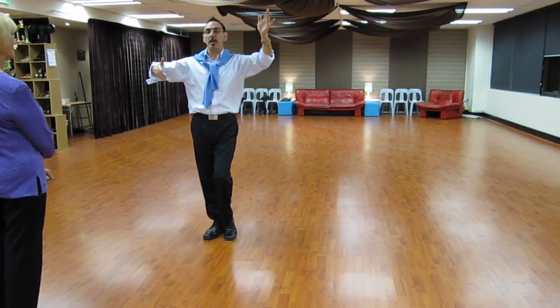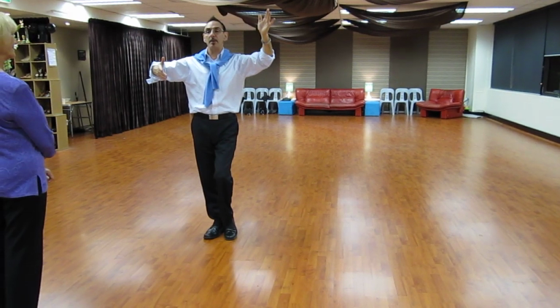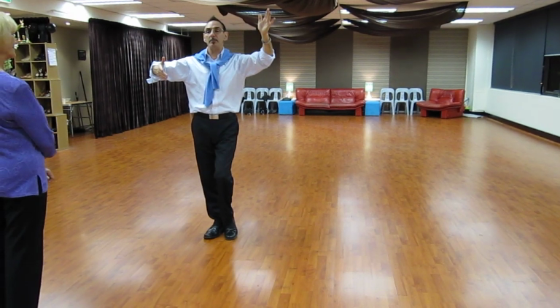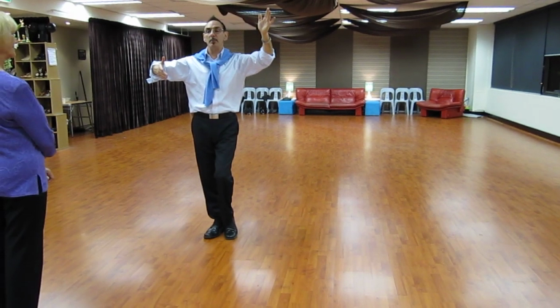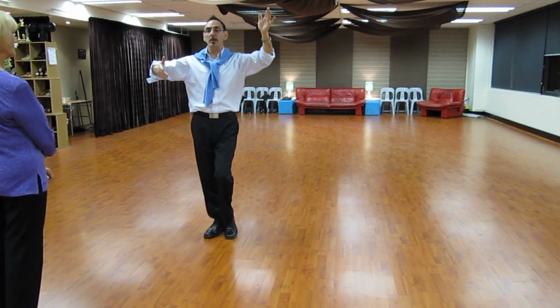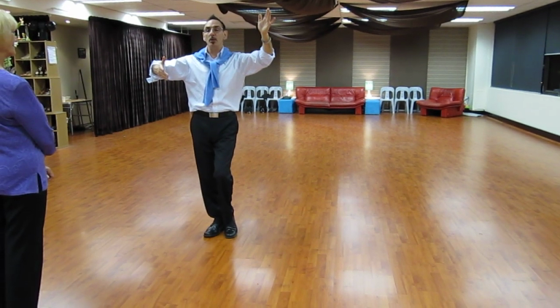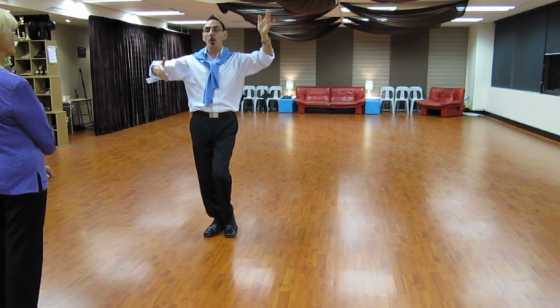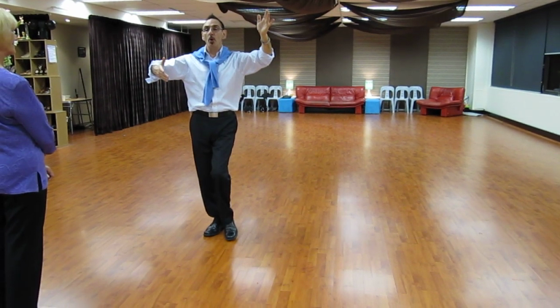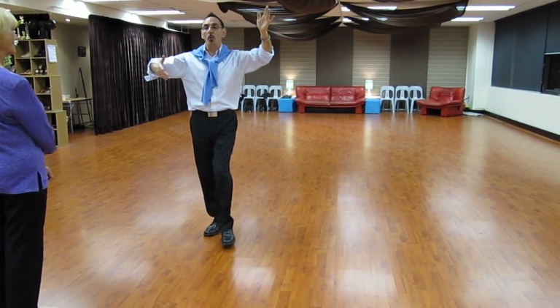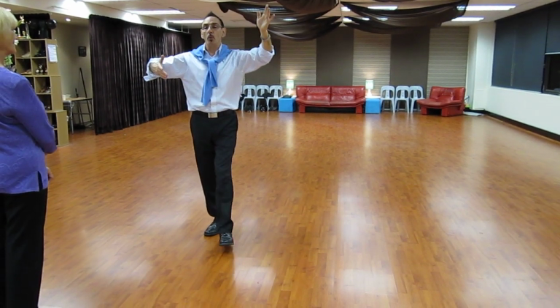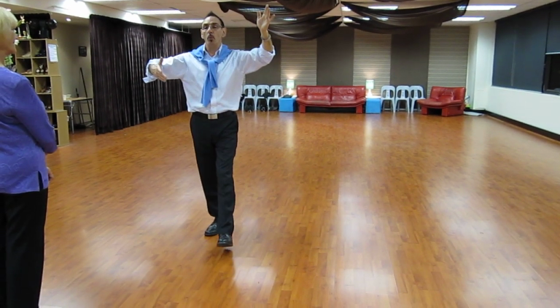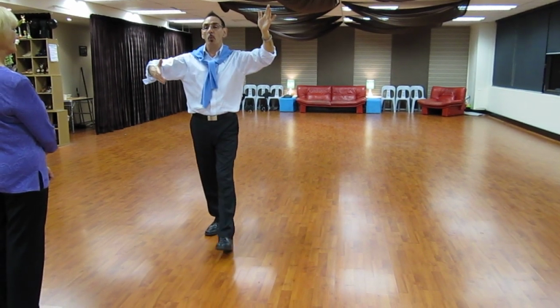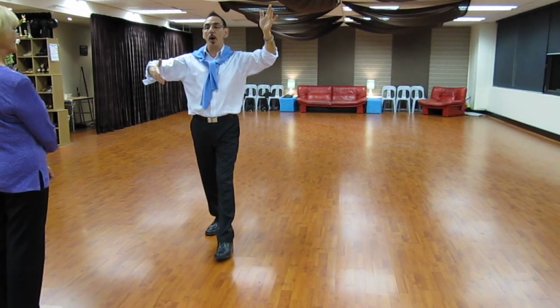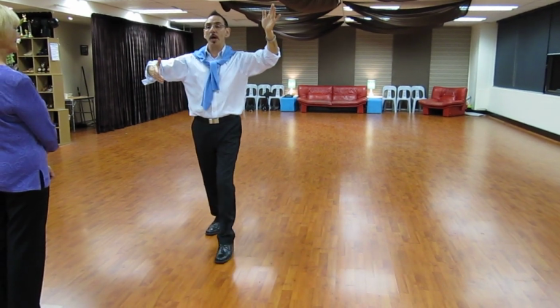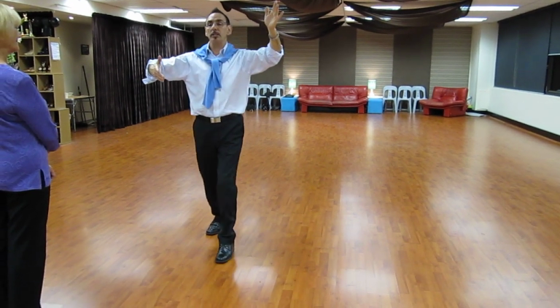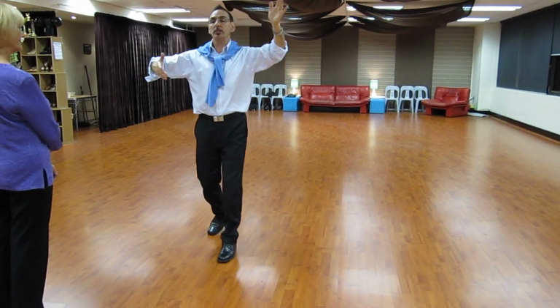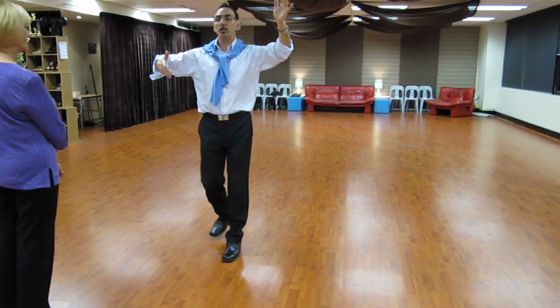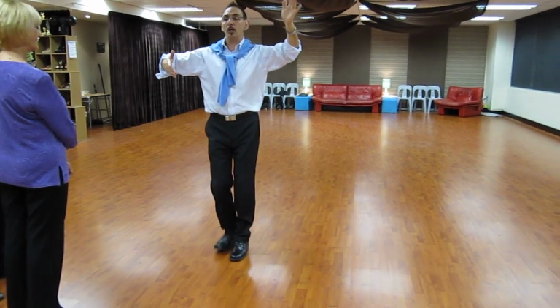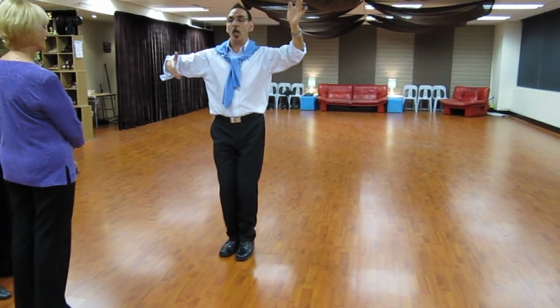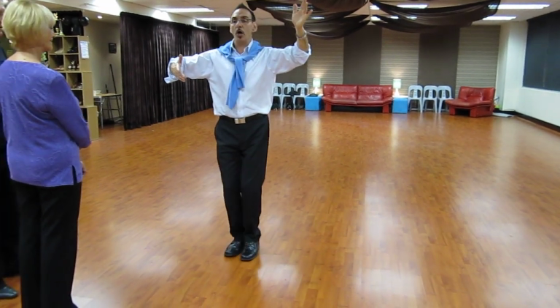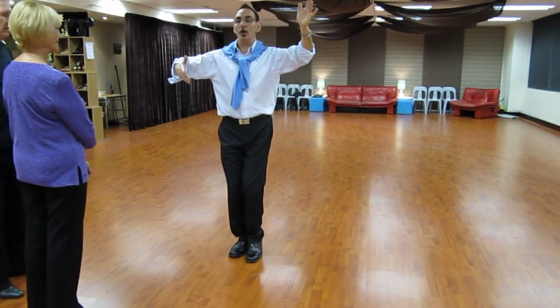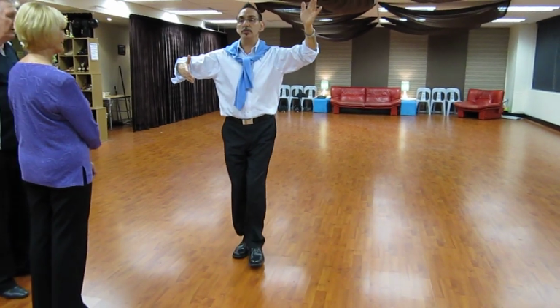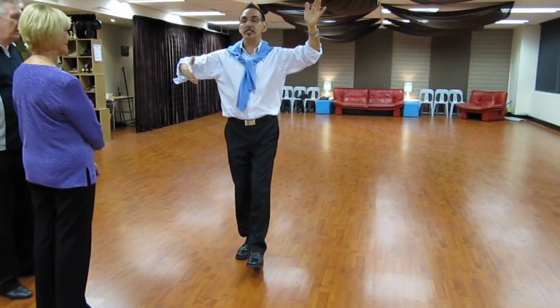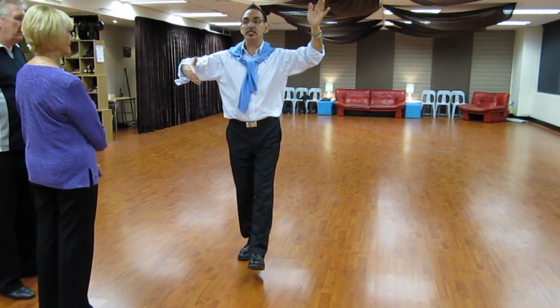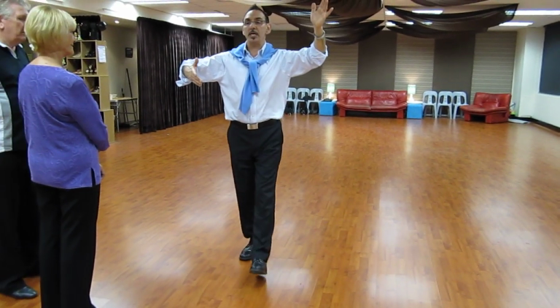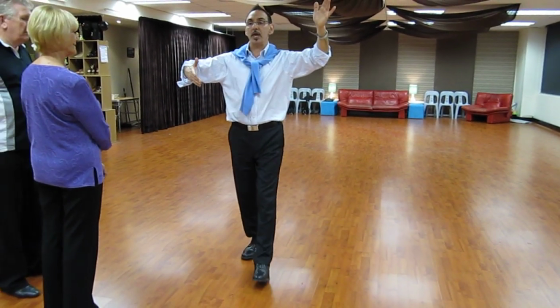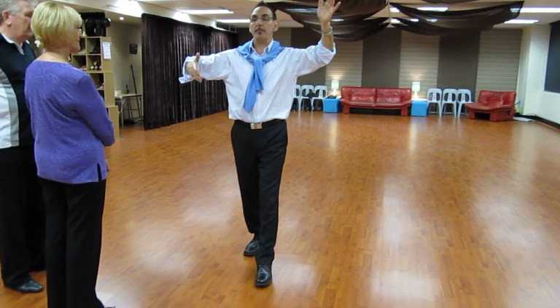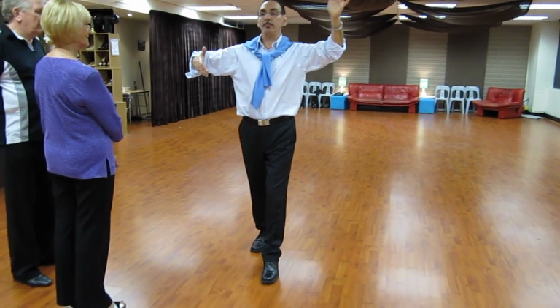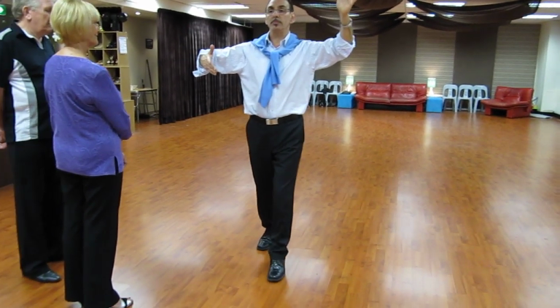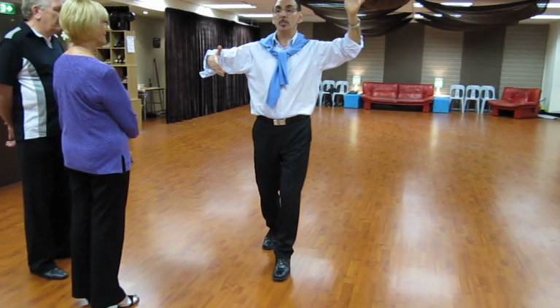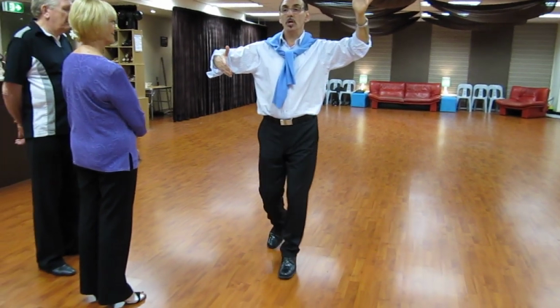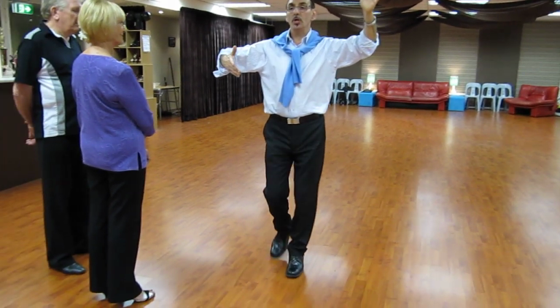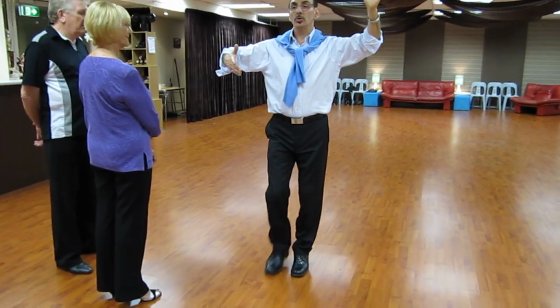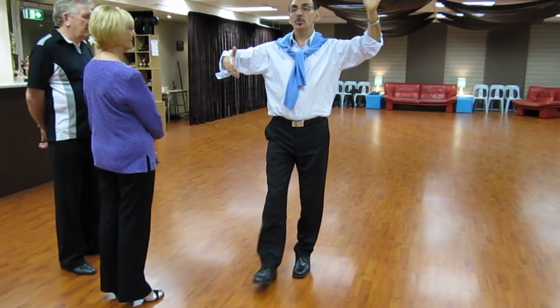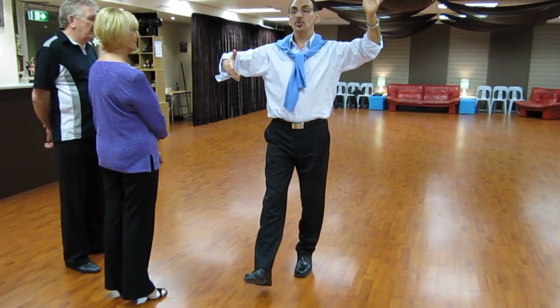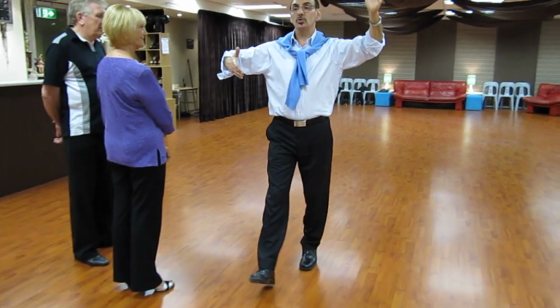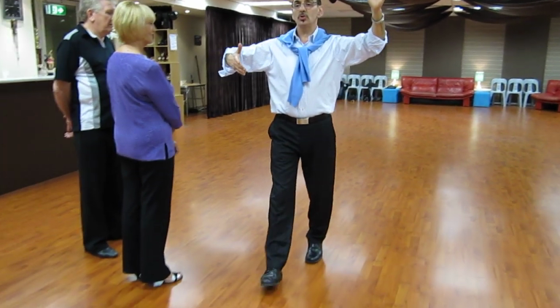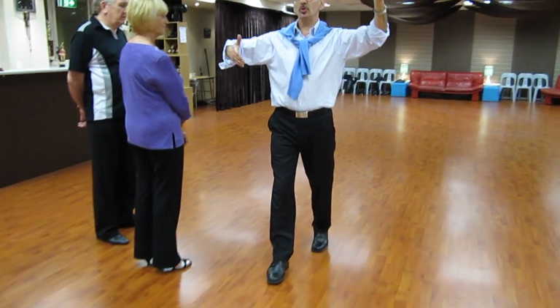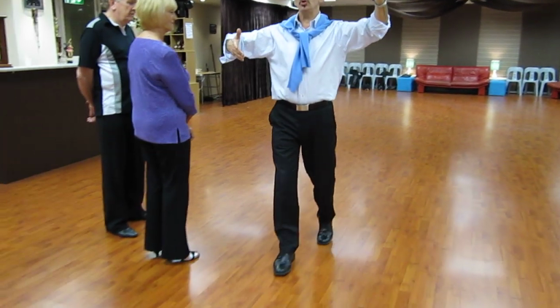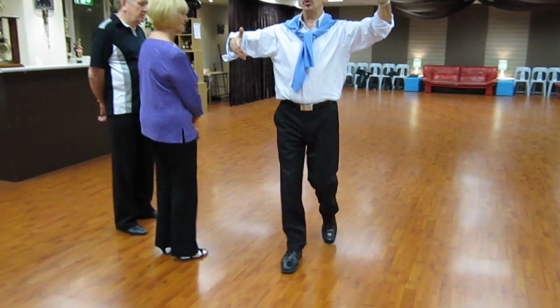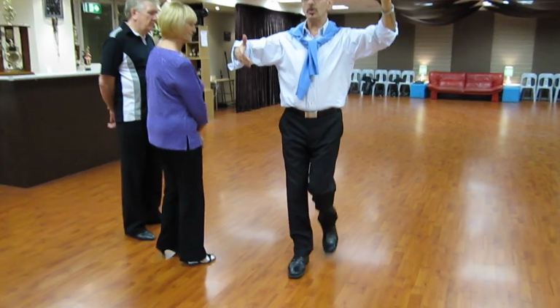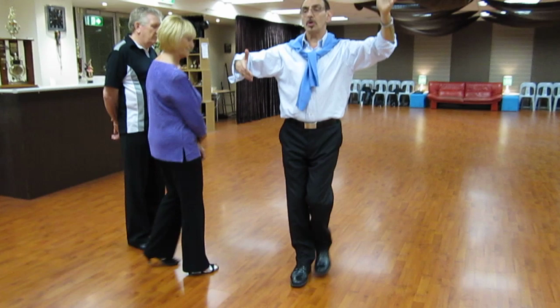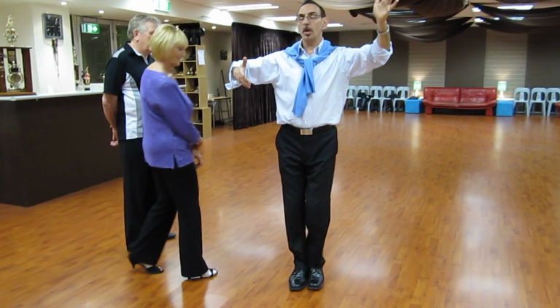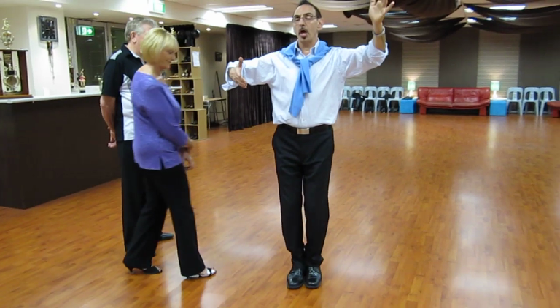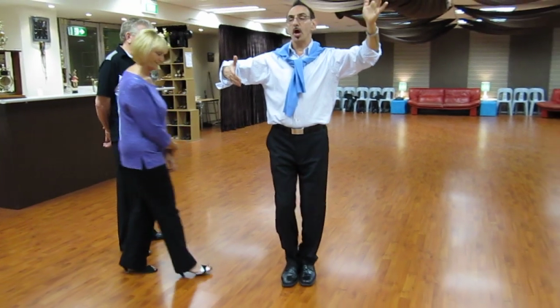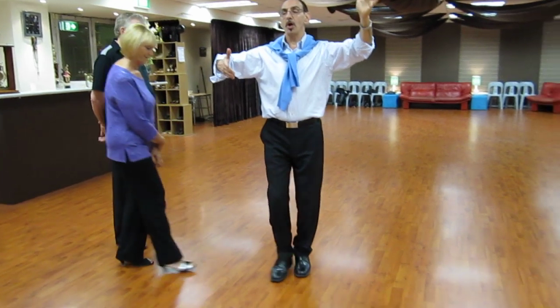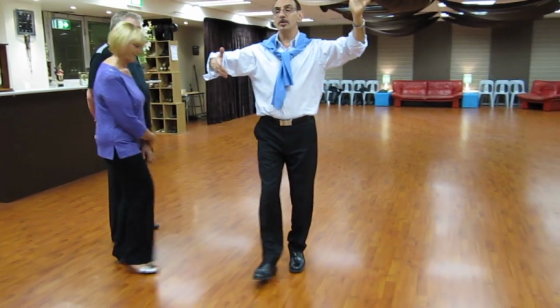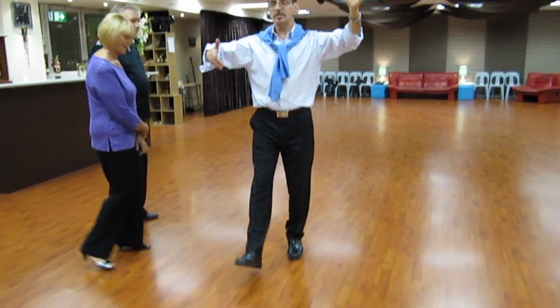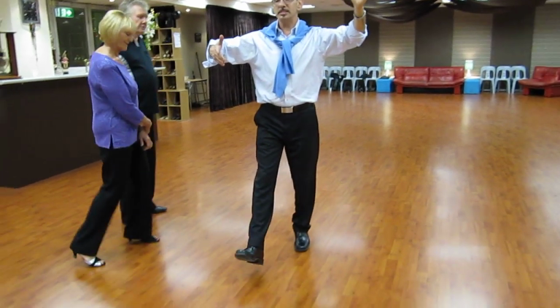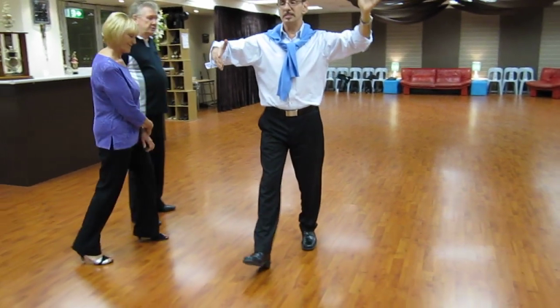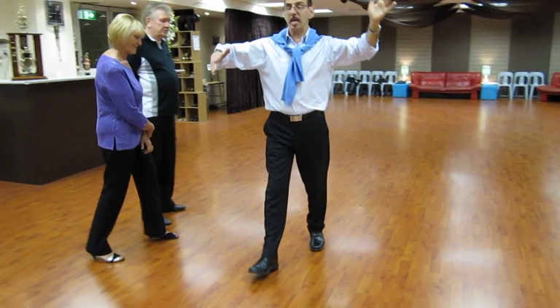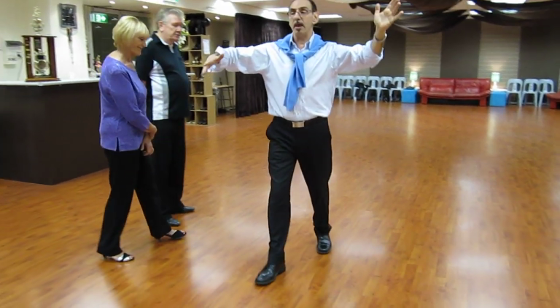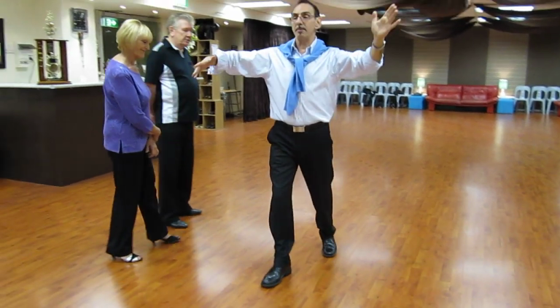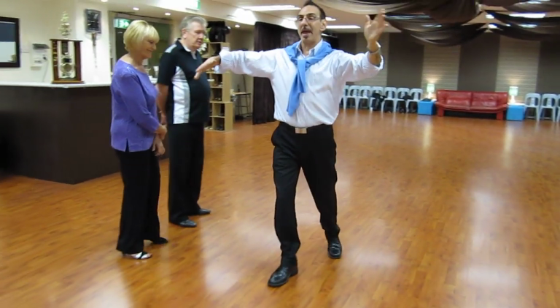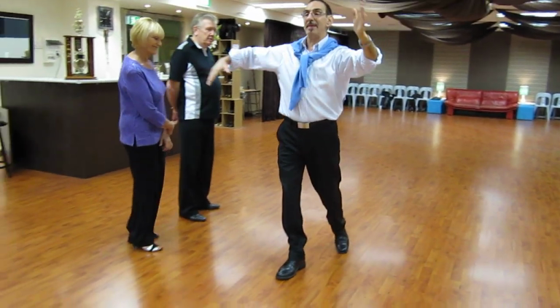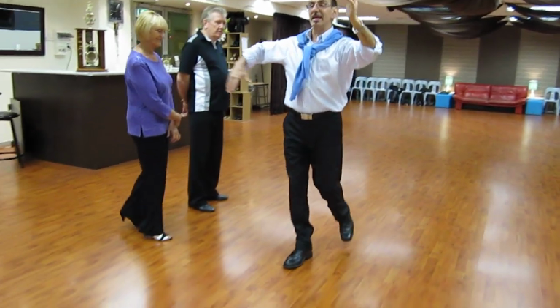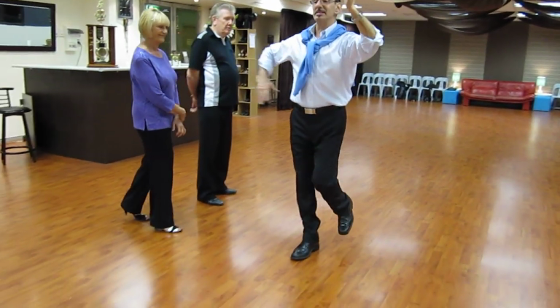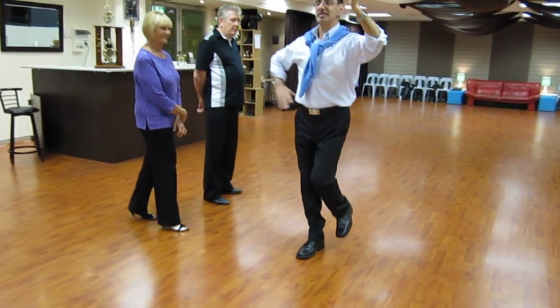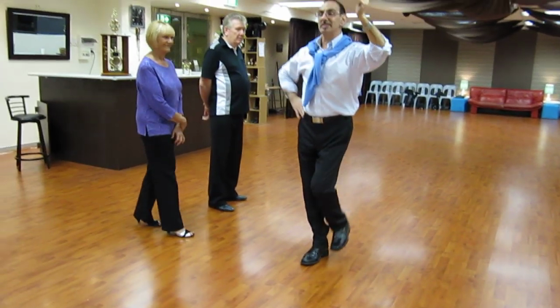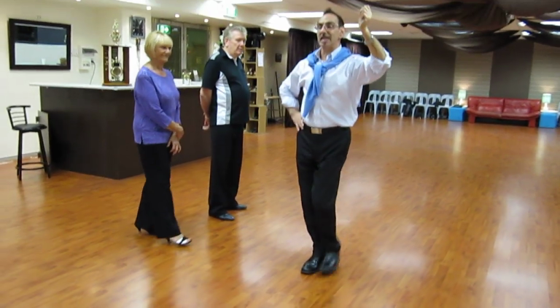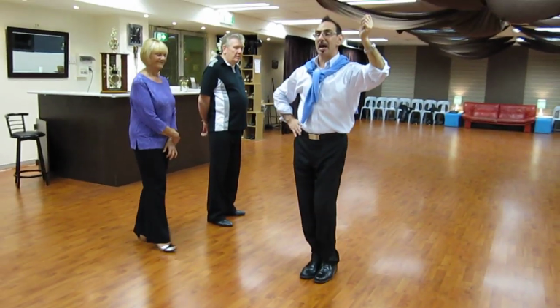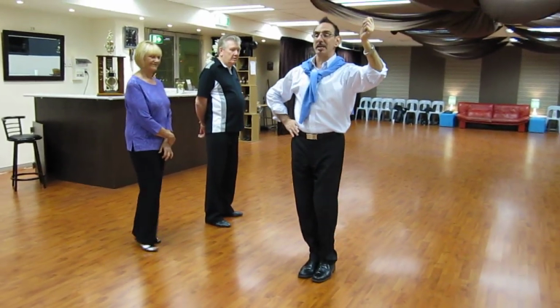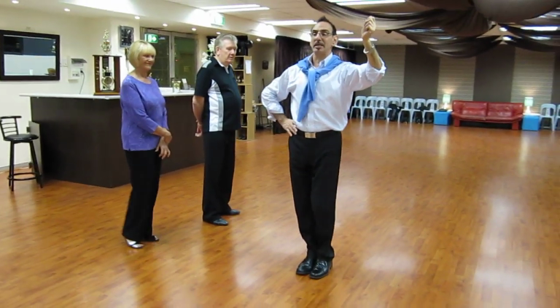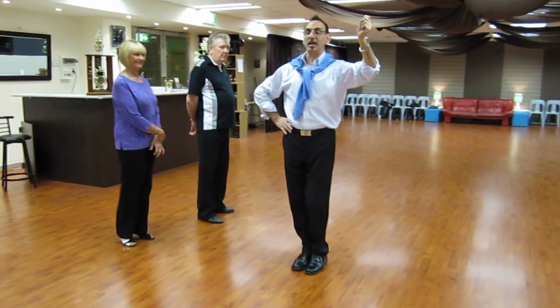And we're going to do three step, step. One, close, step. Two, close, step. And then start again.